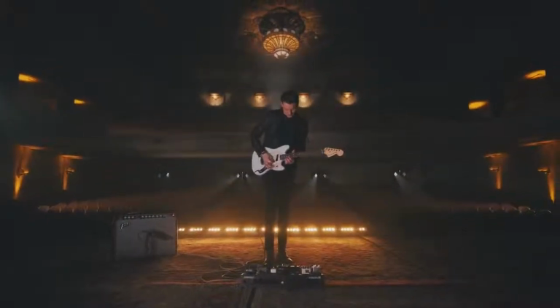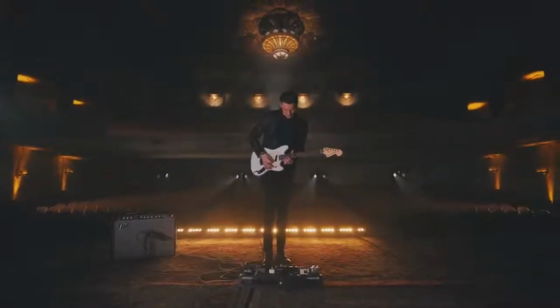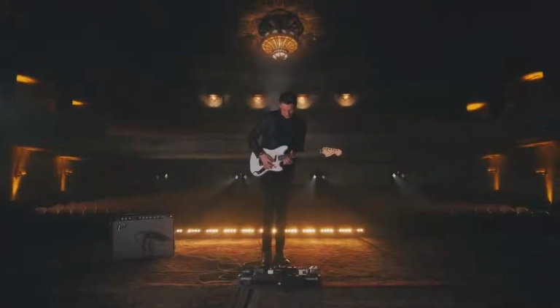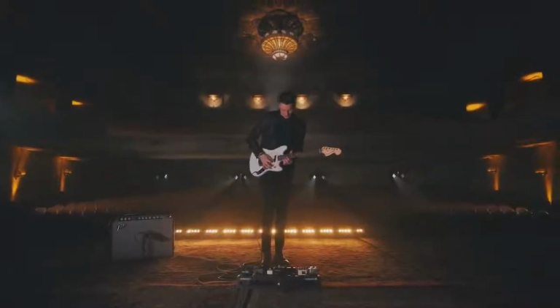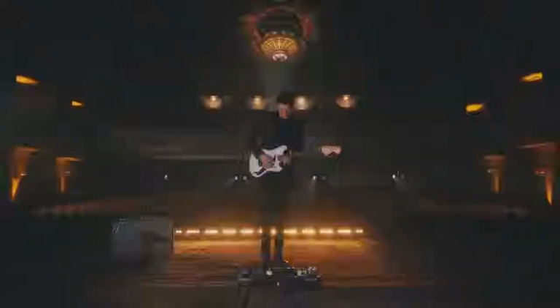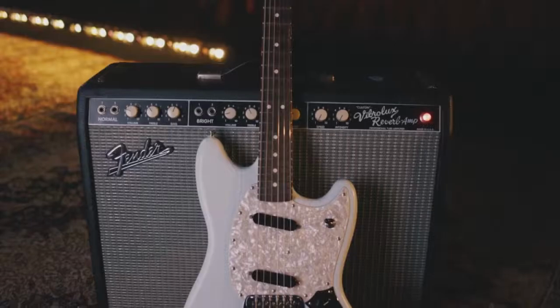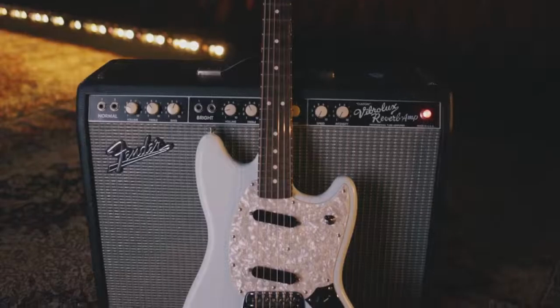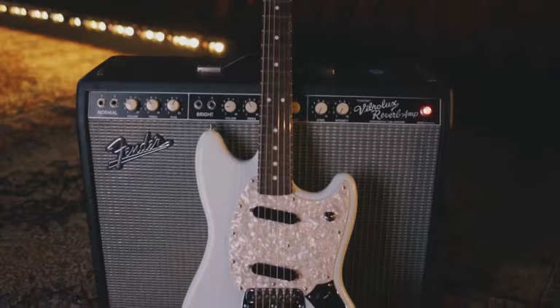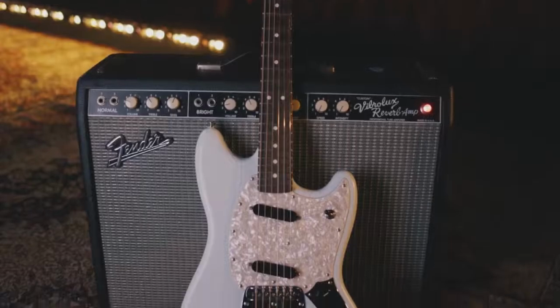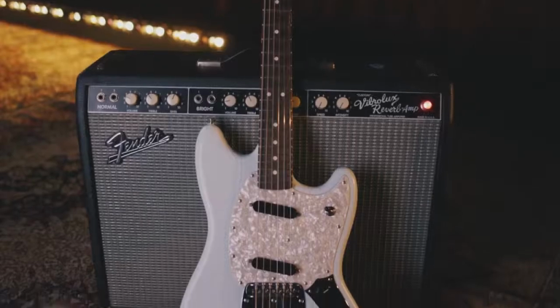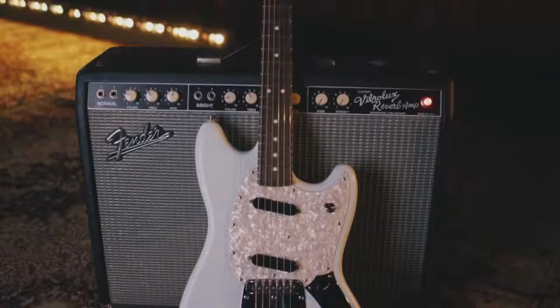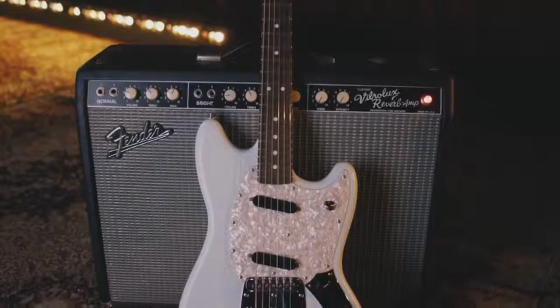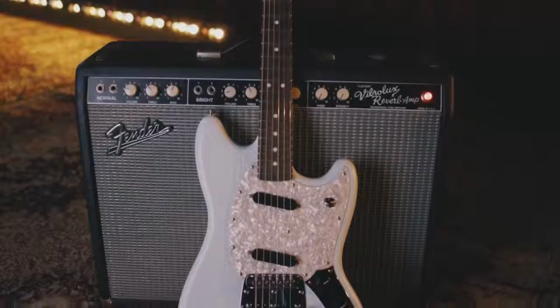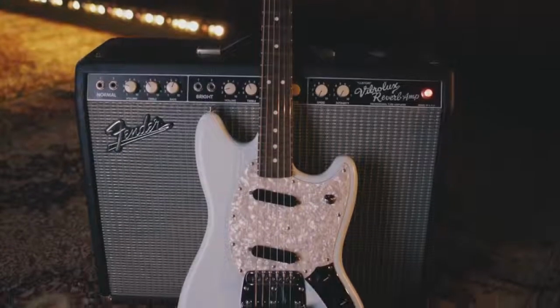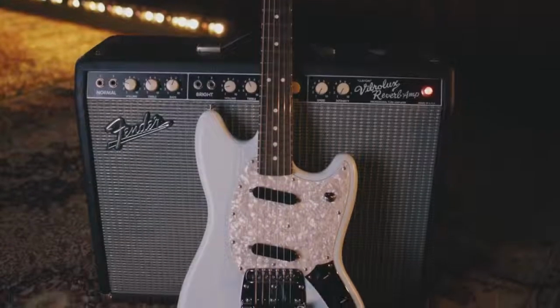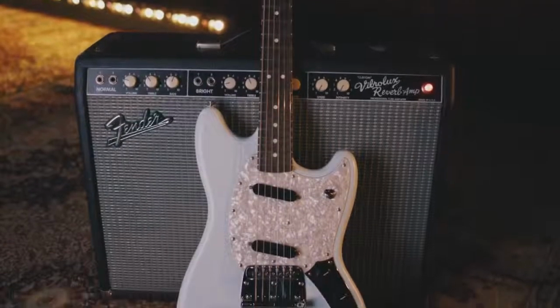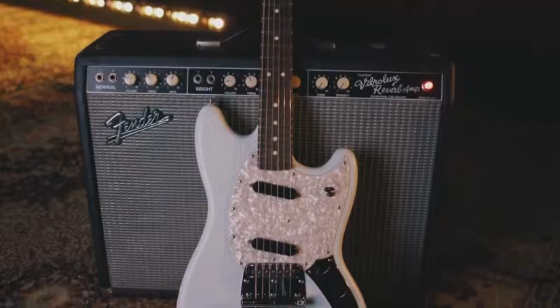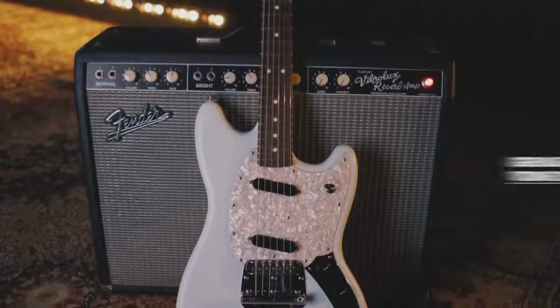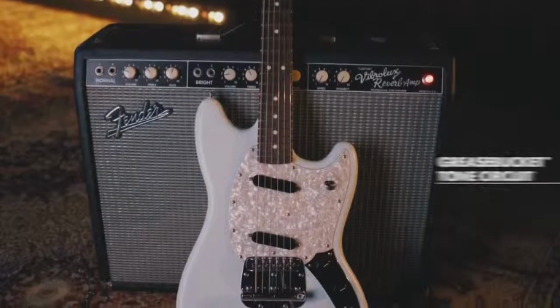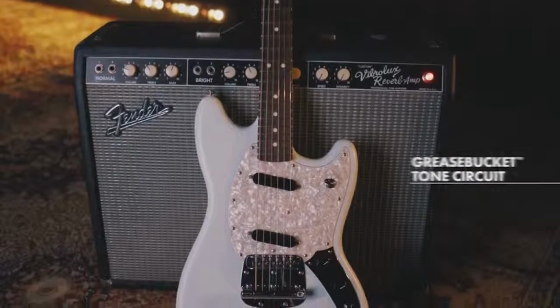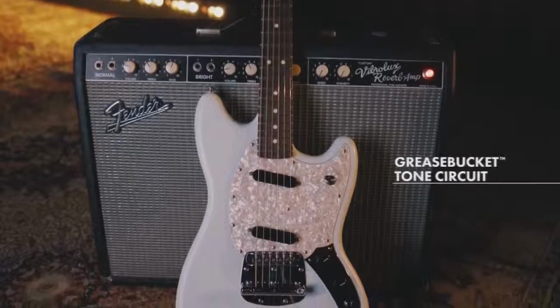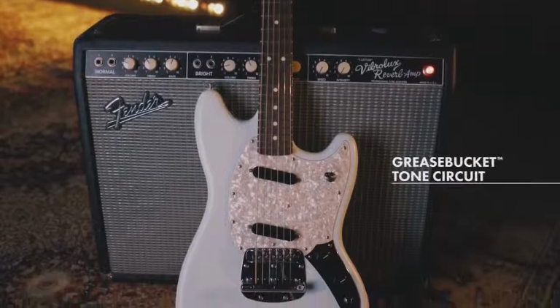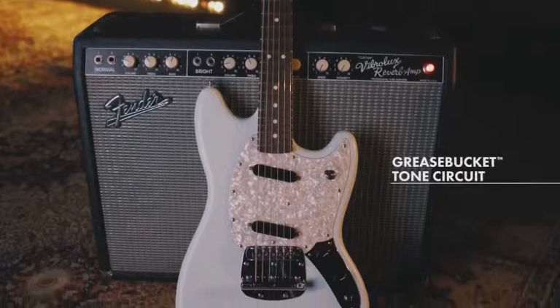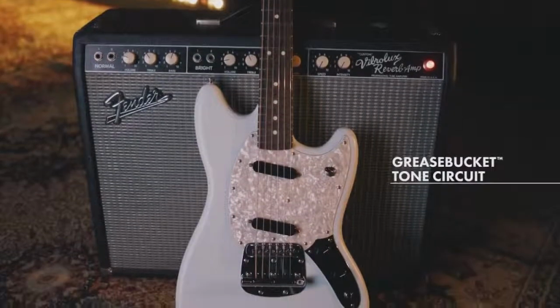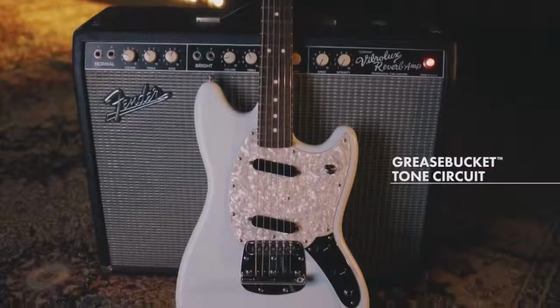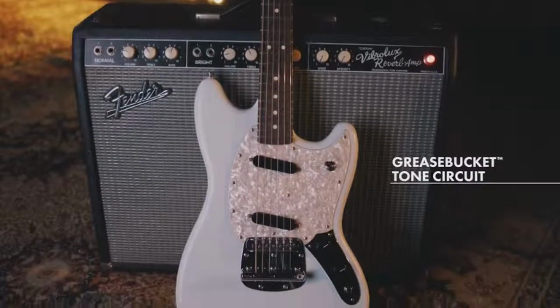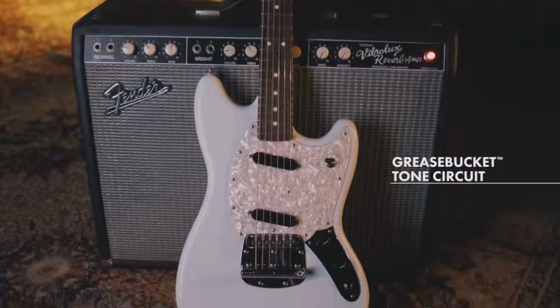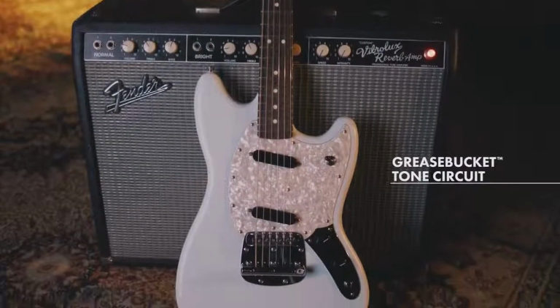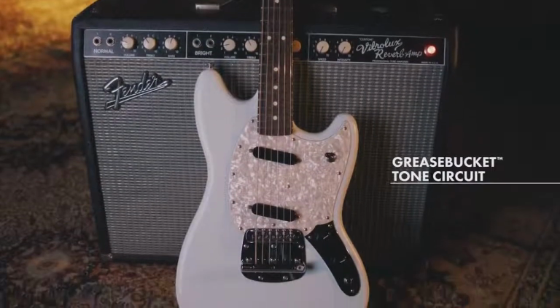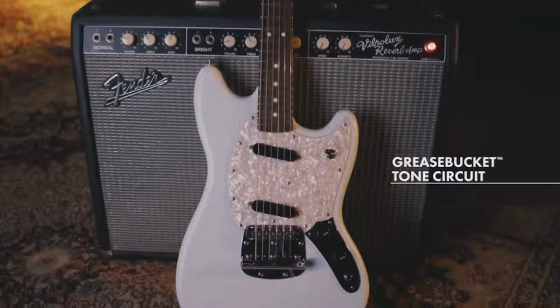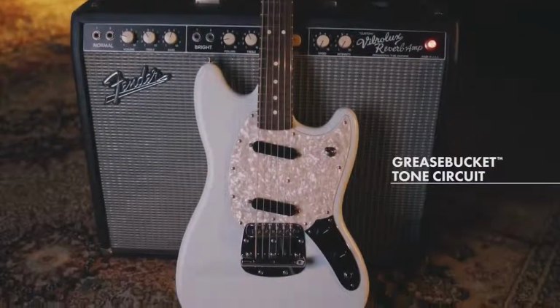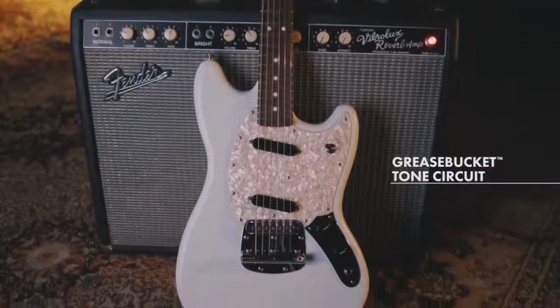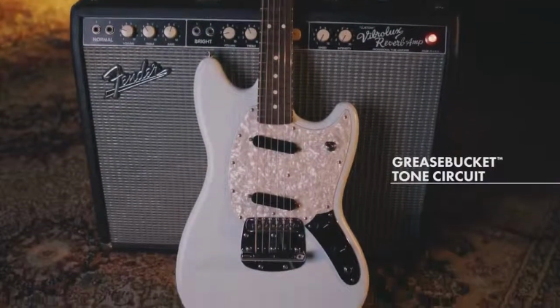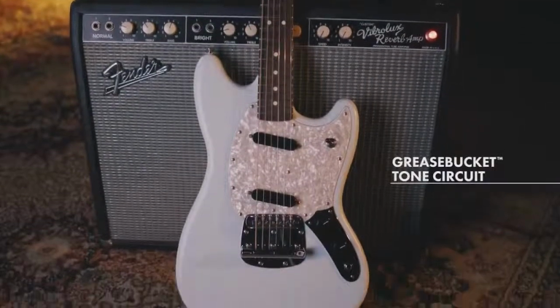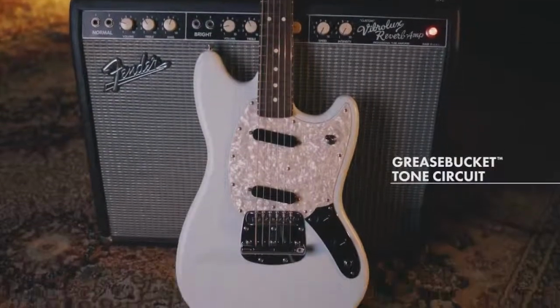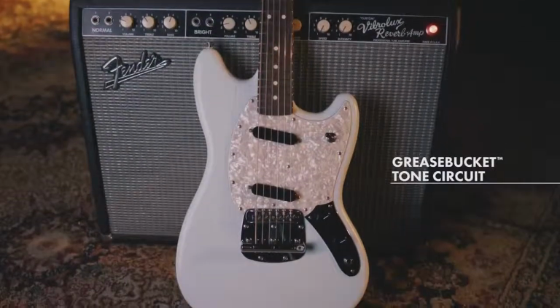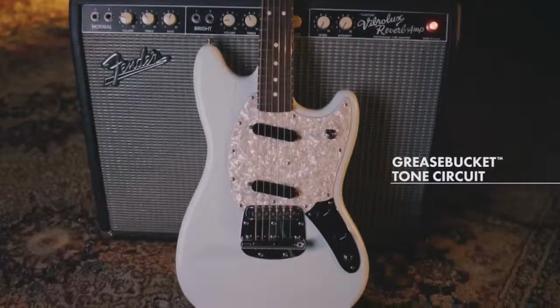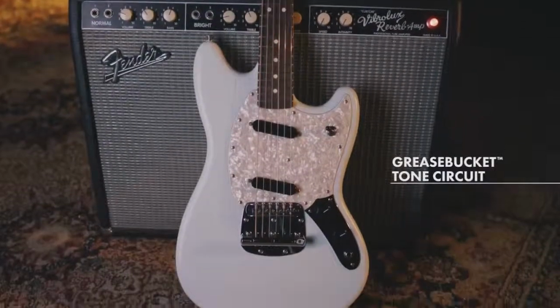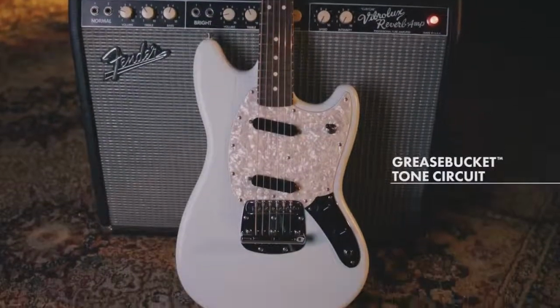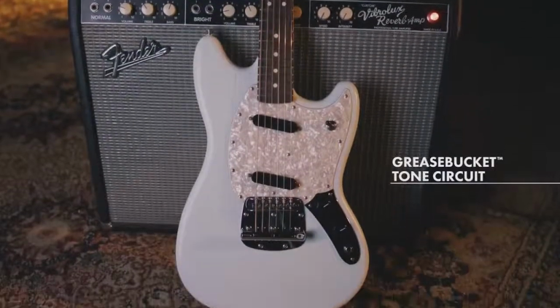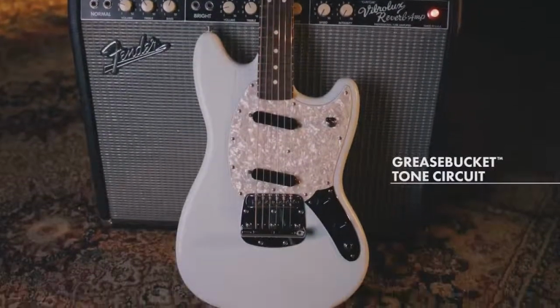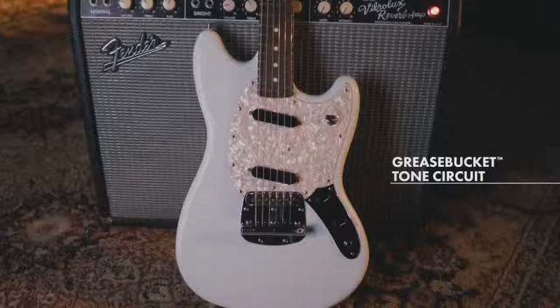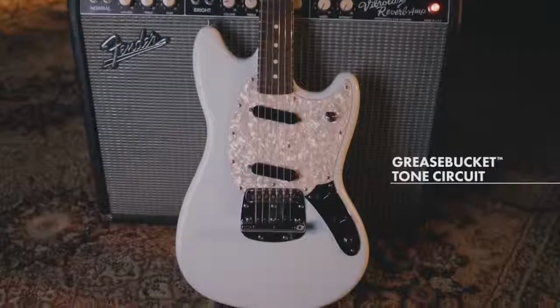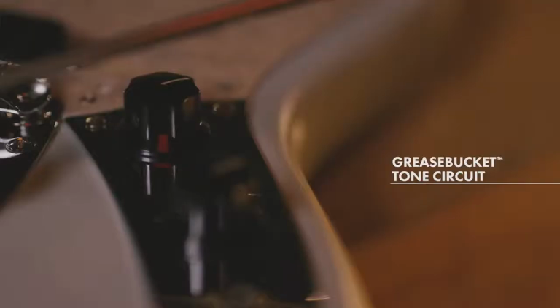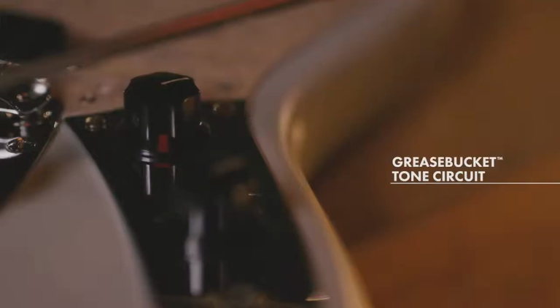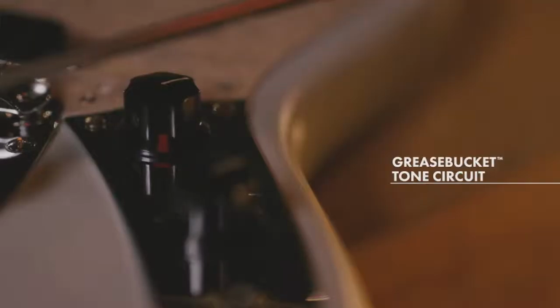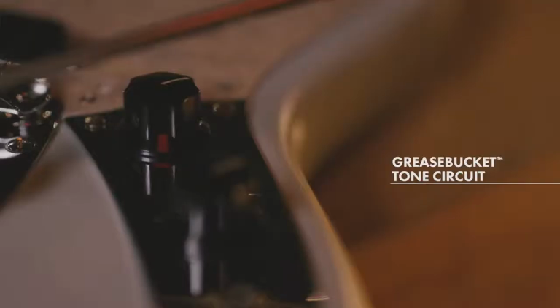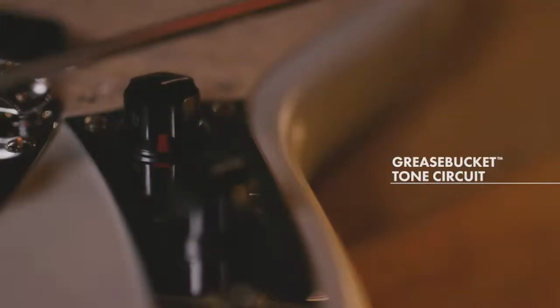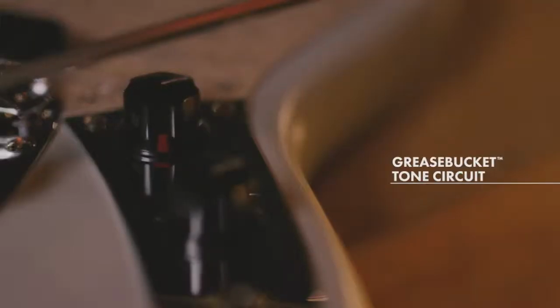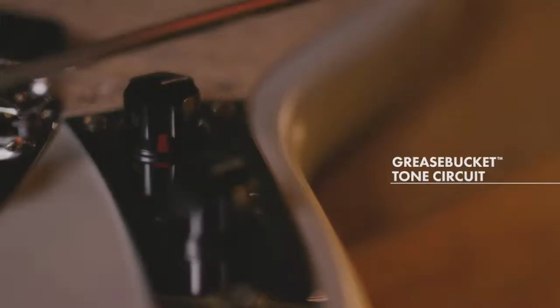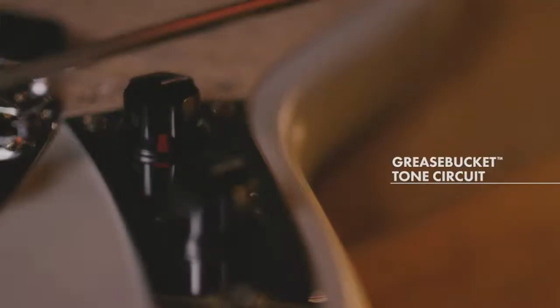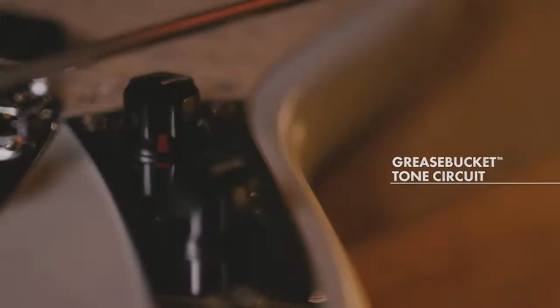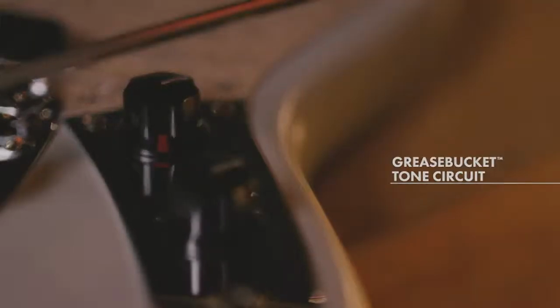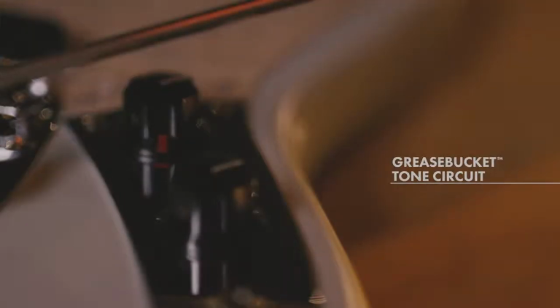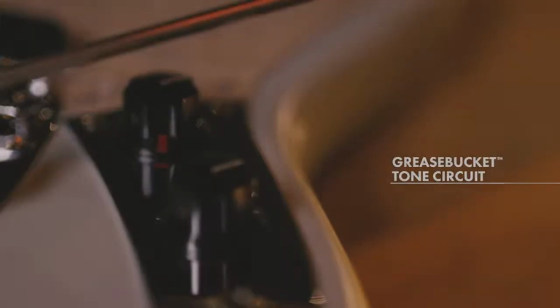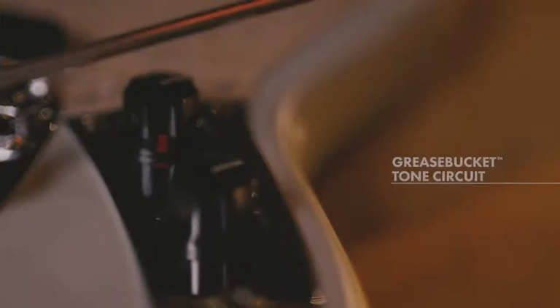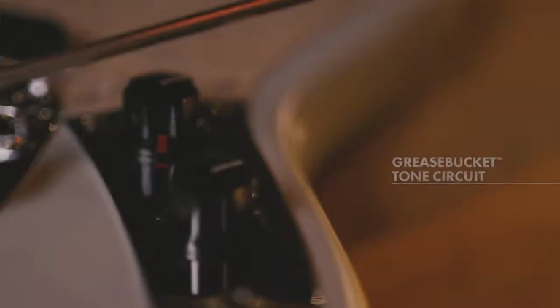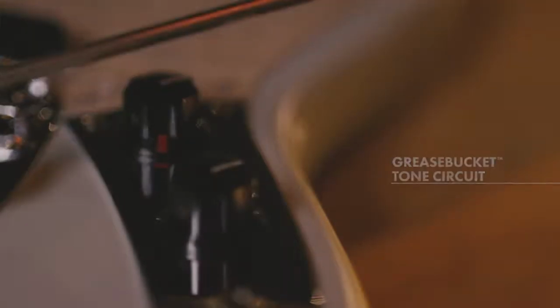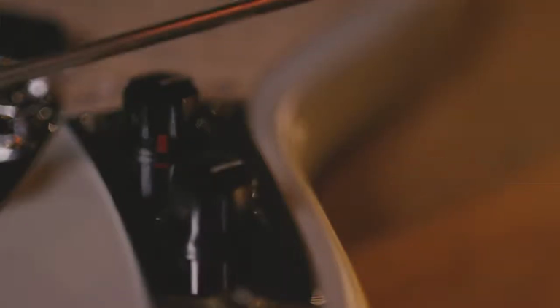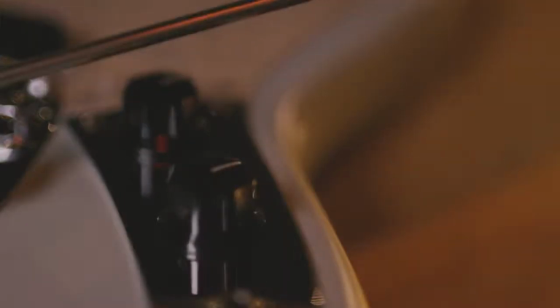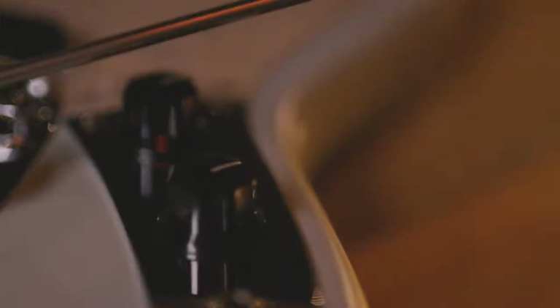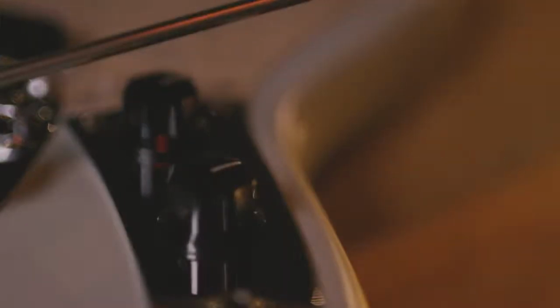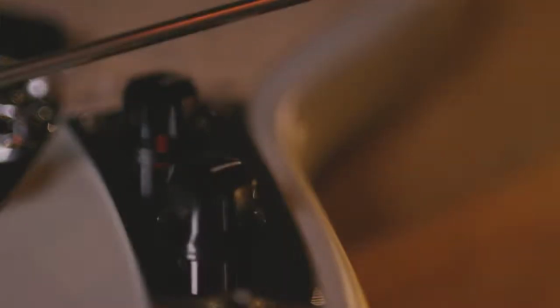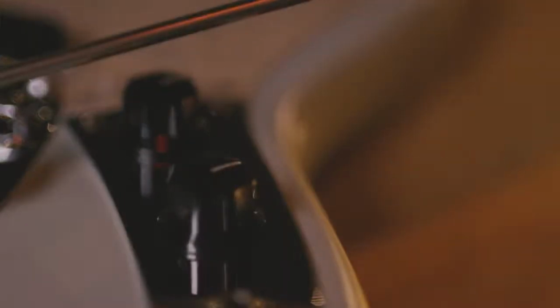Another really cool feature of this guitar is the grease bucket tone circuit, which essentially allows you not to lose output as you're changing your tone.